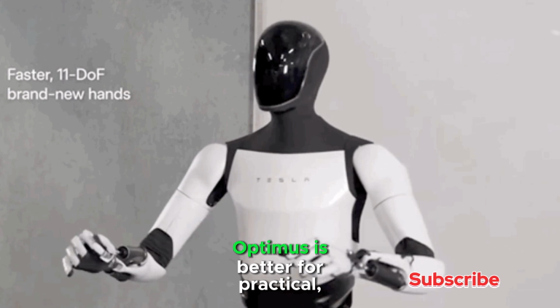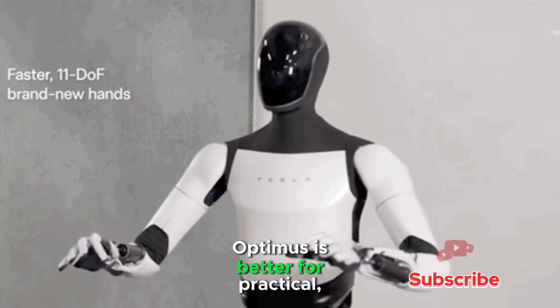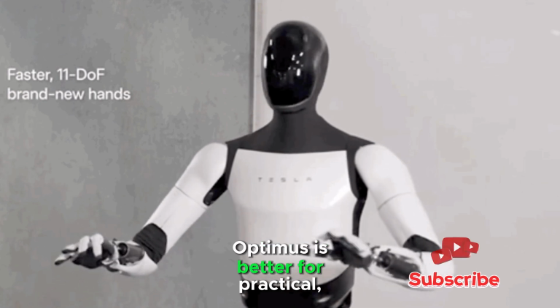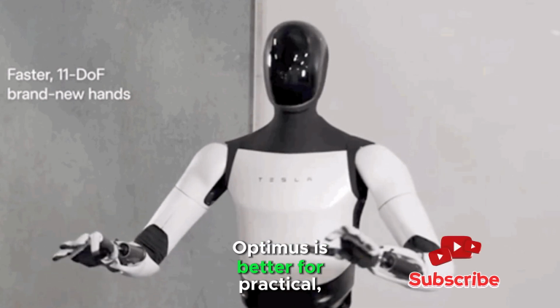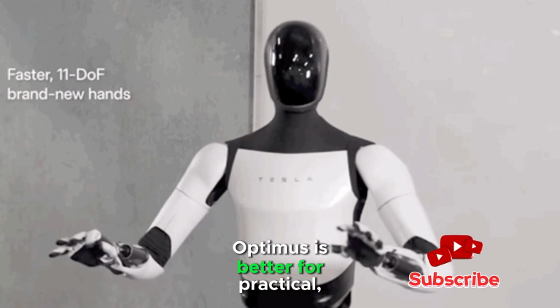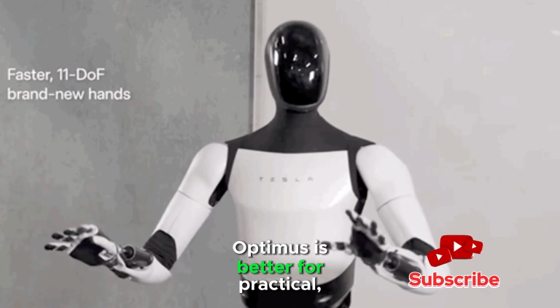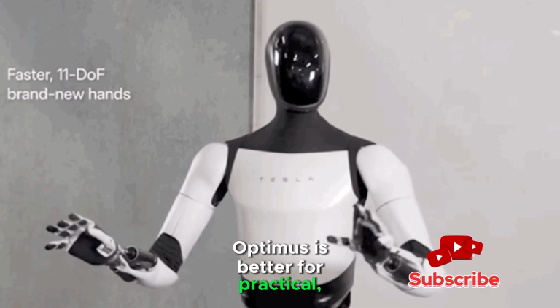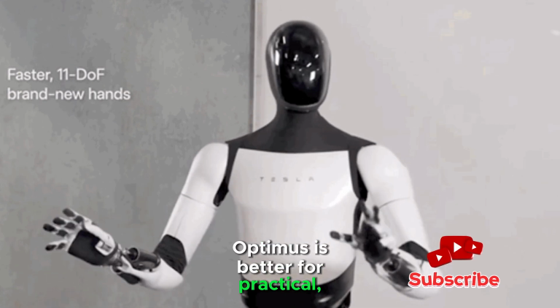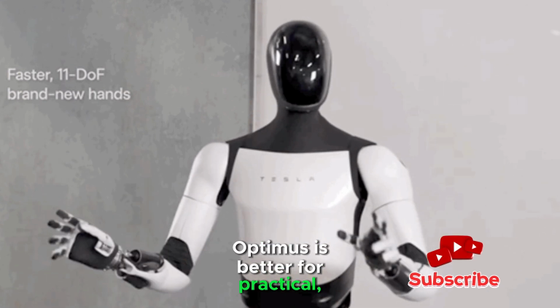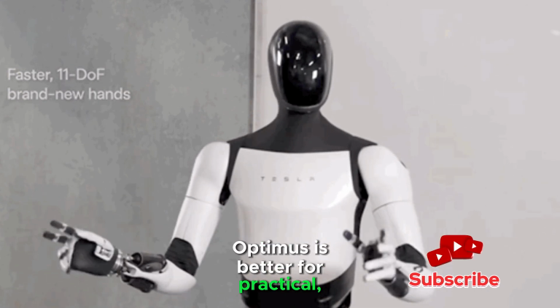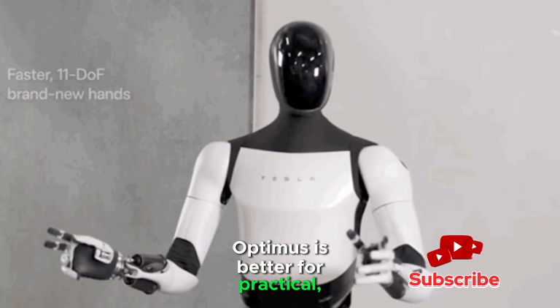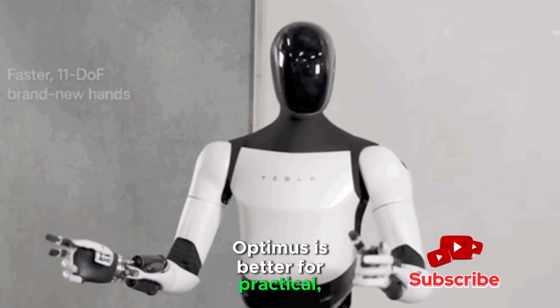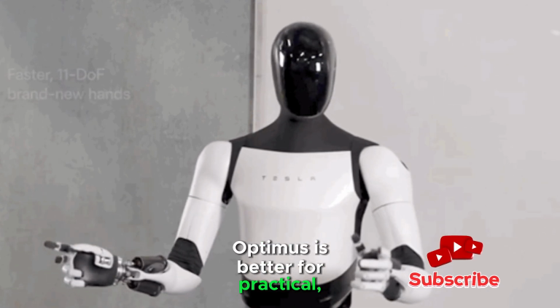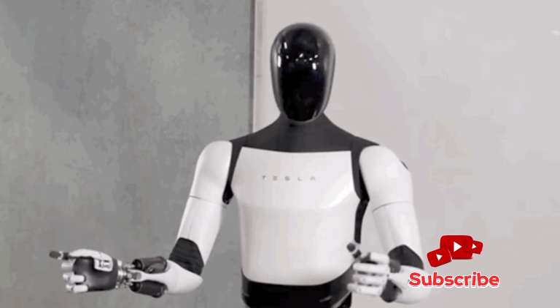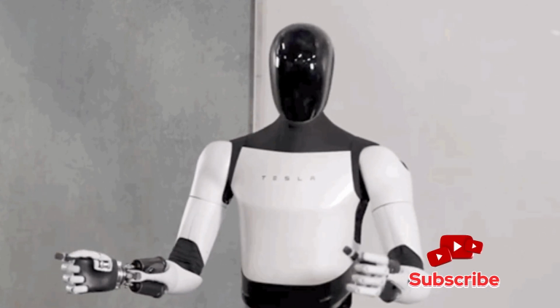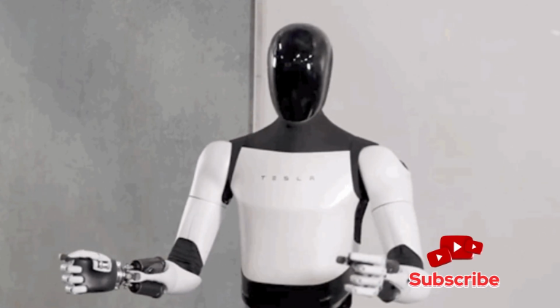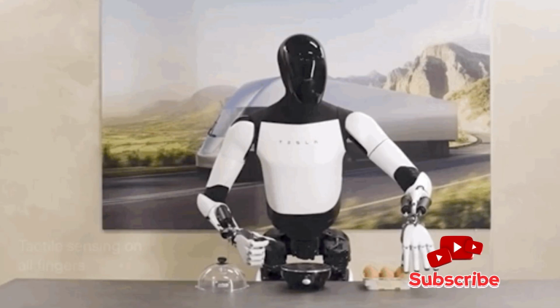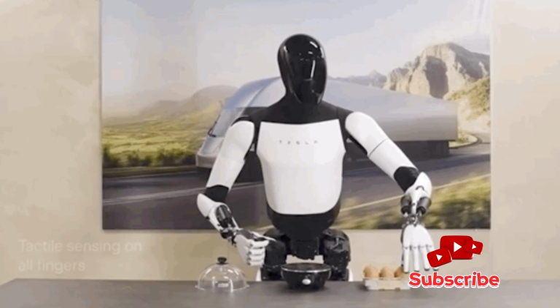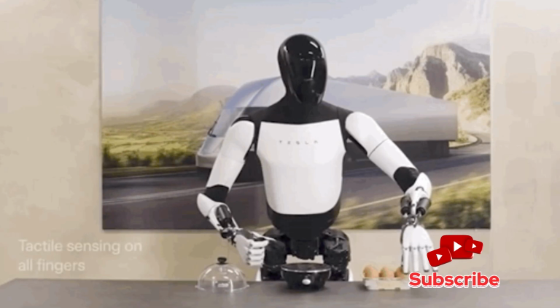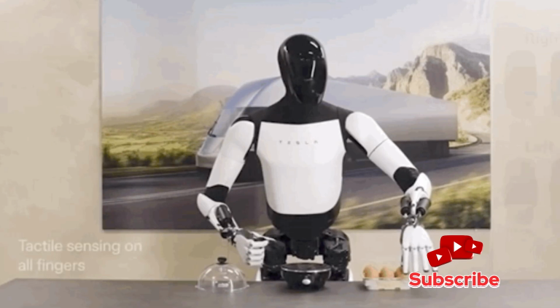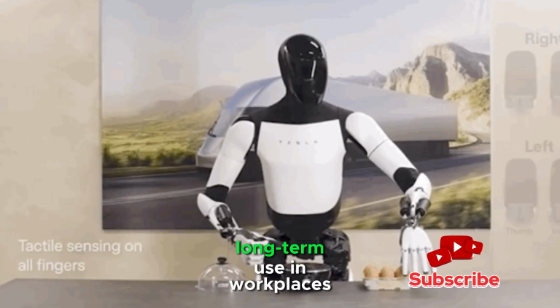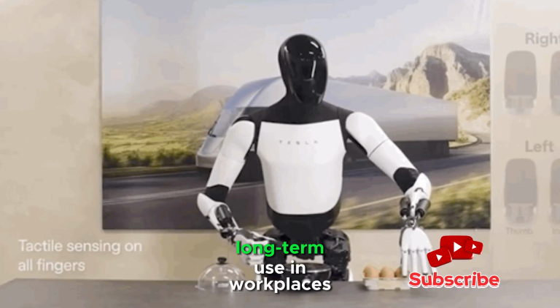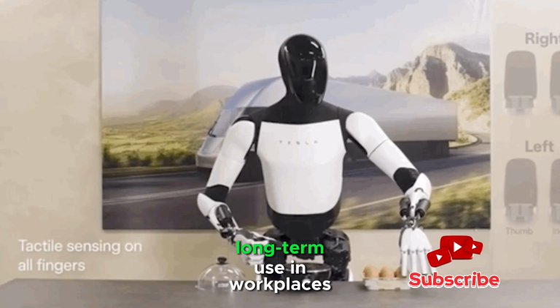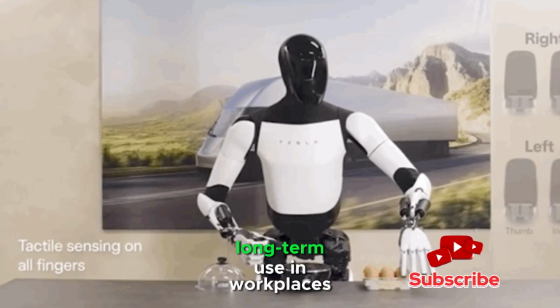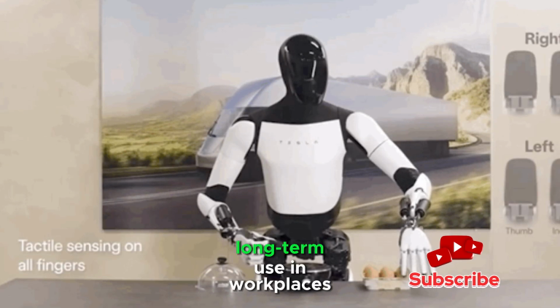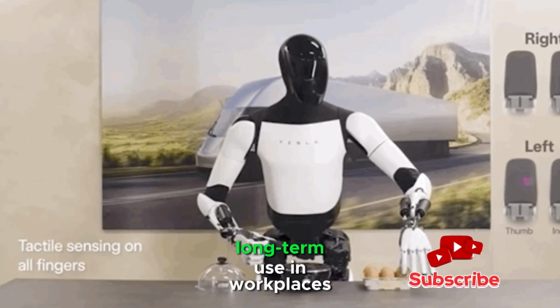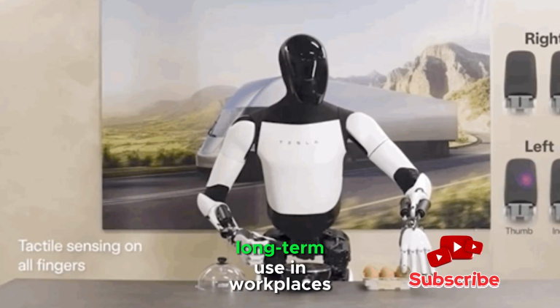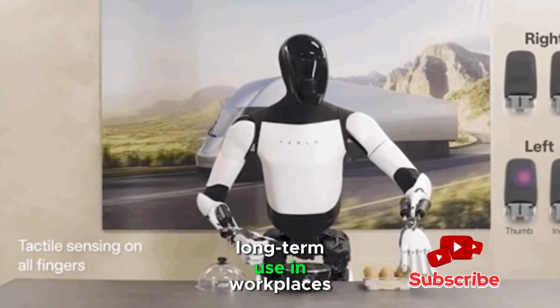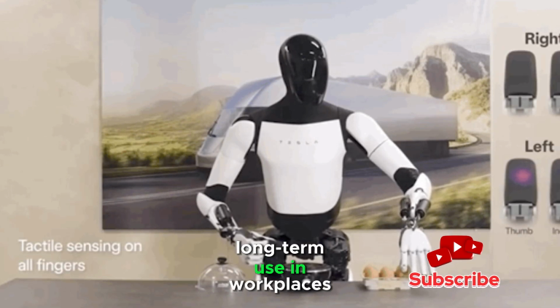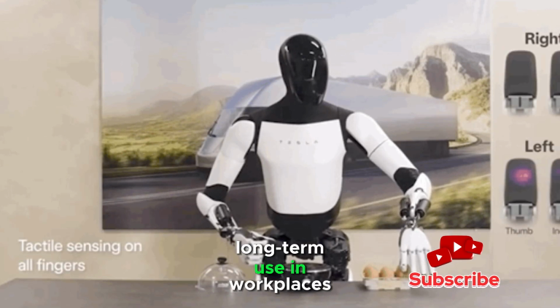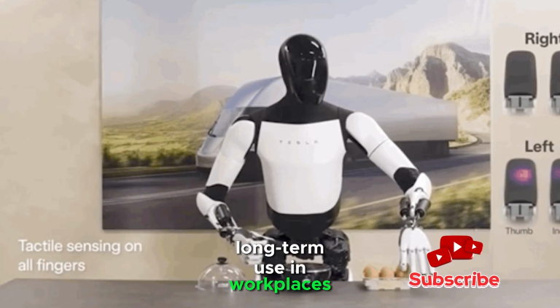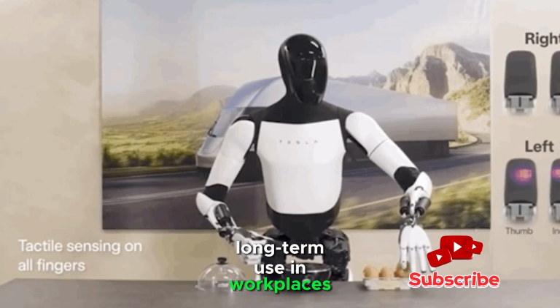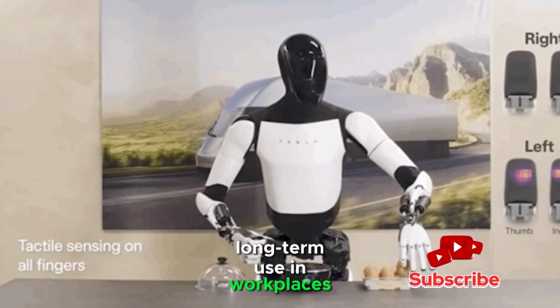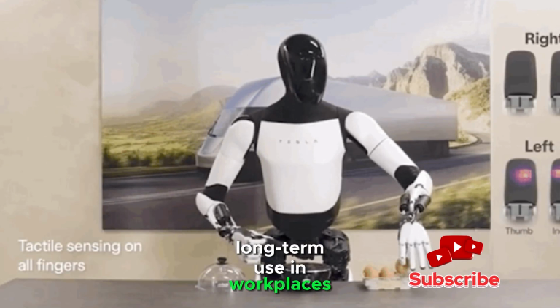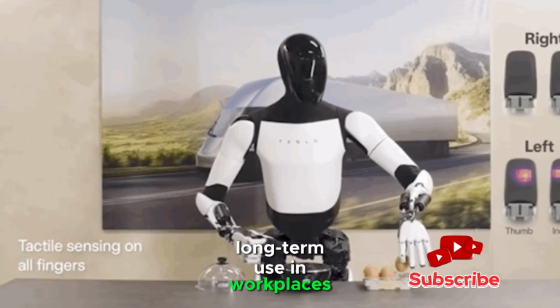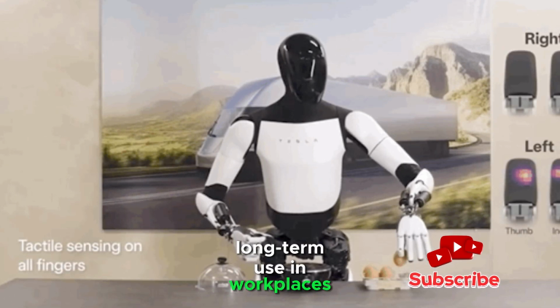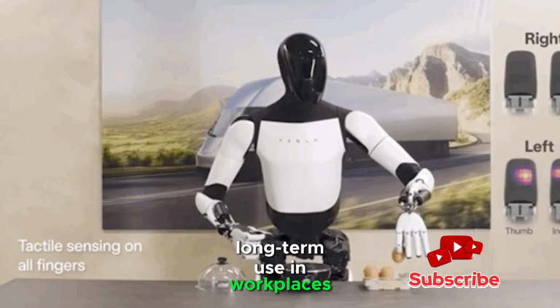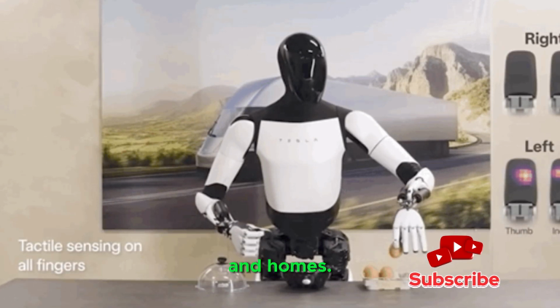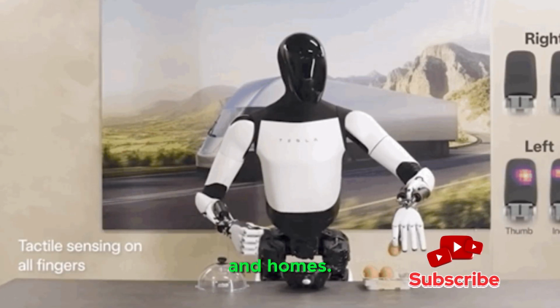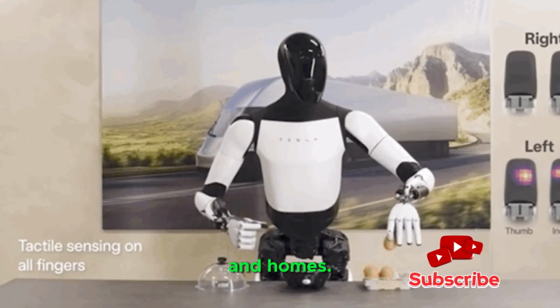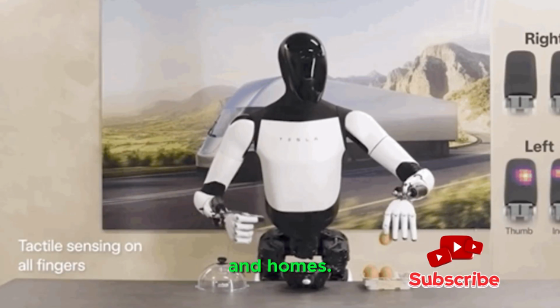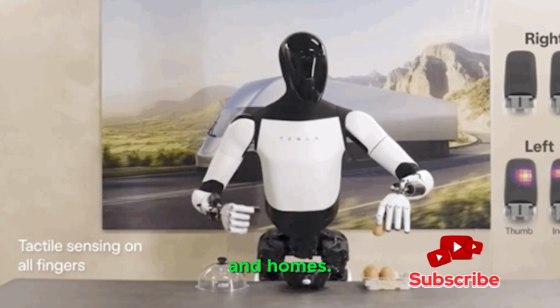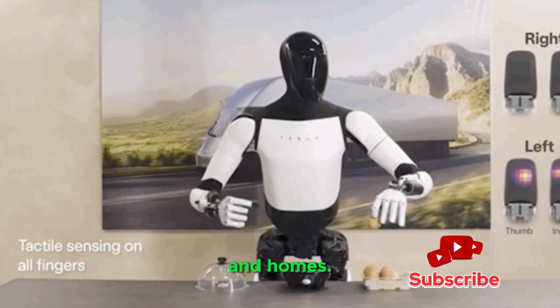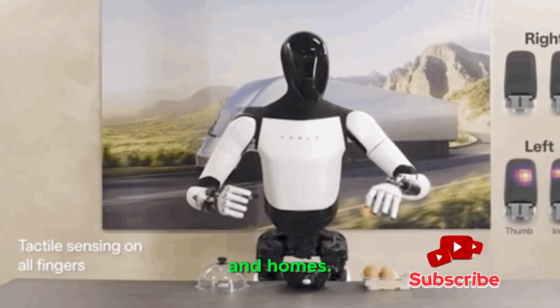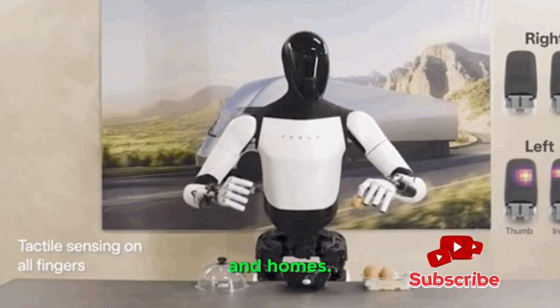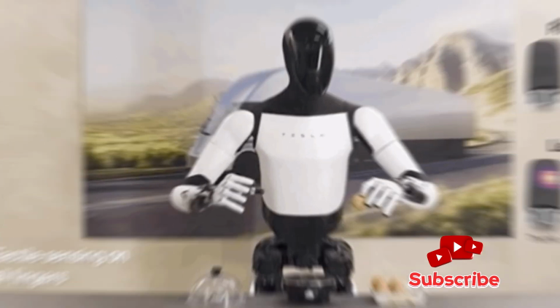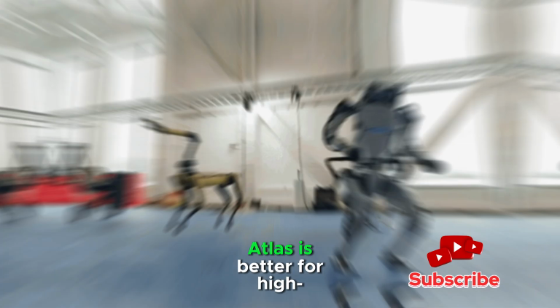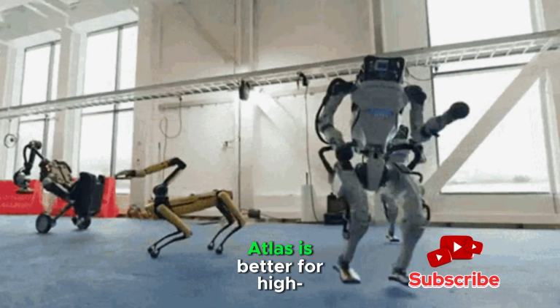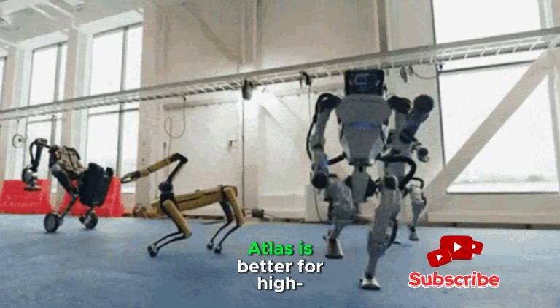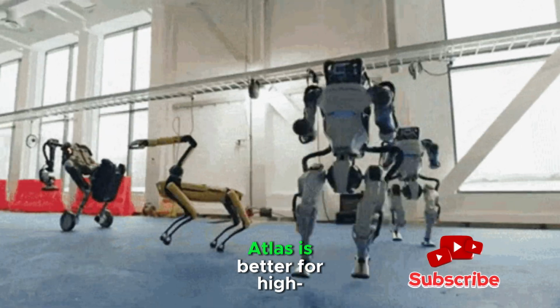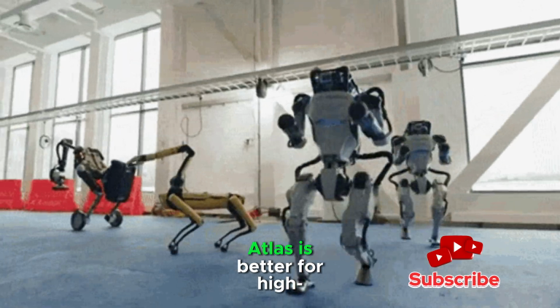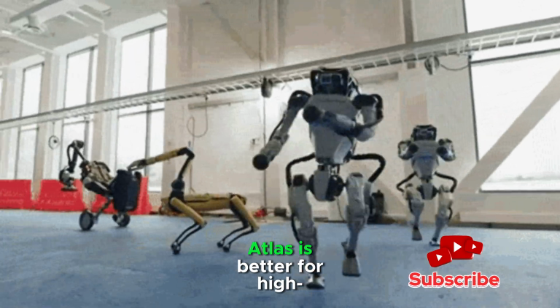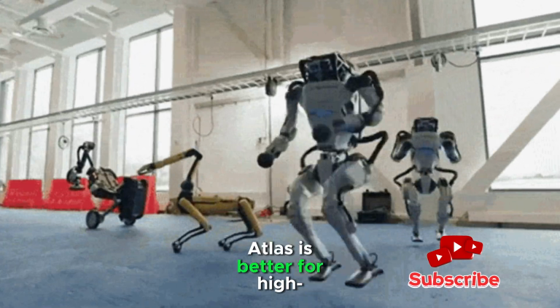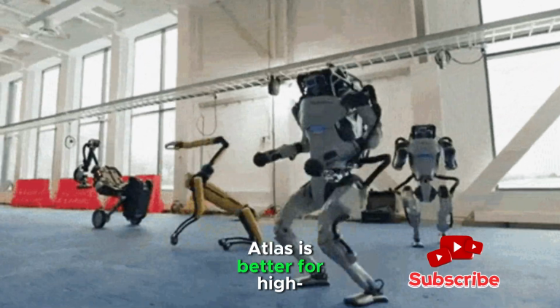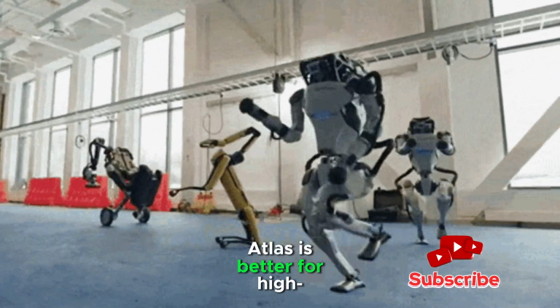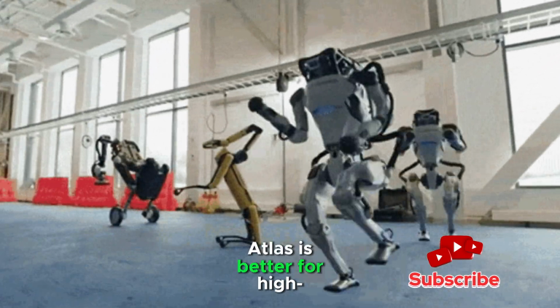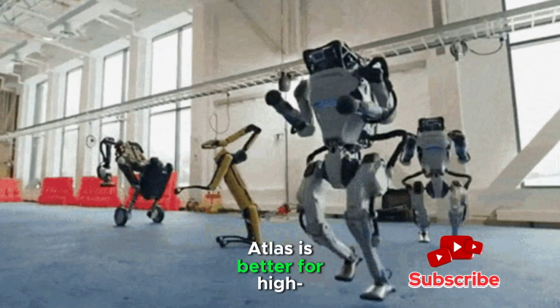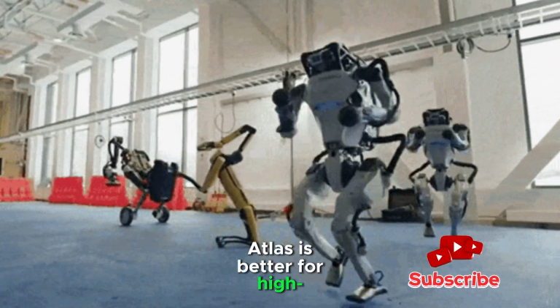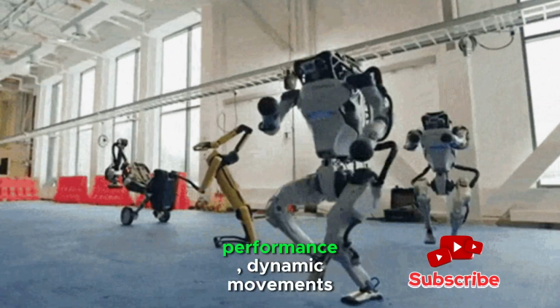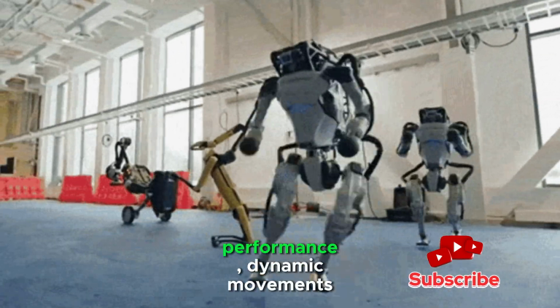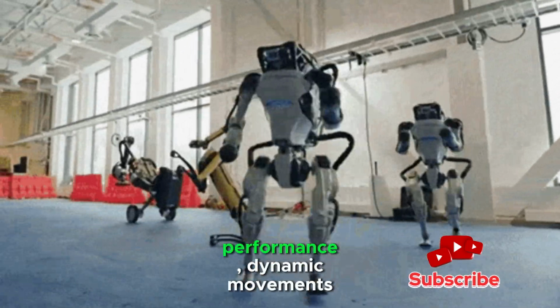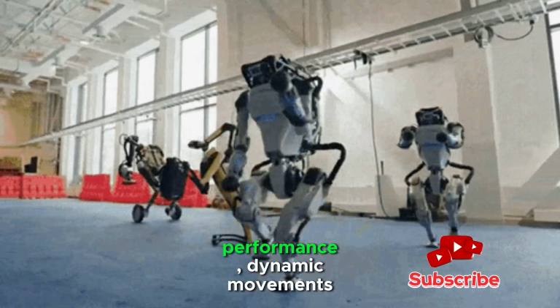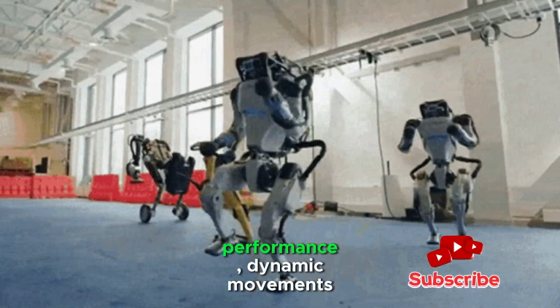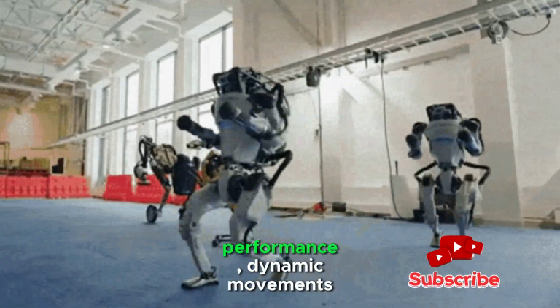Optimus is better for practical, long-term use in workplaces and homes. Atlas is better for high-performance, dynamic movements but is not intended for everyday human assistance.